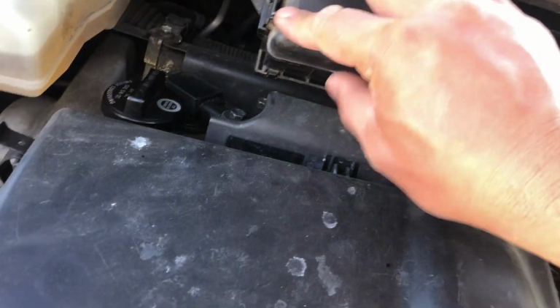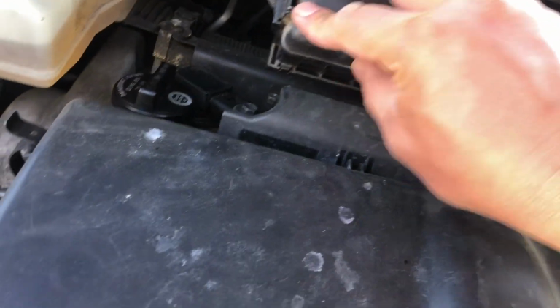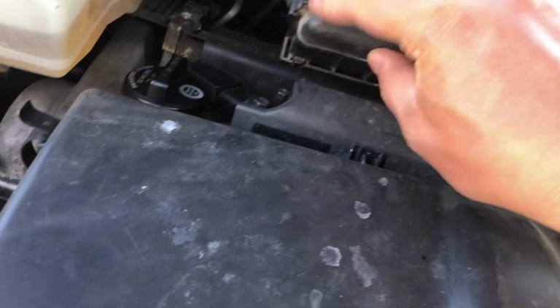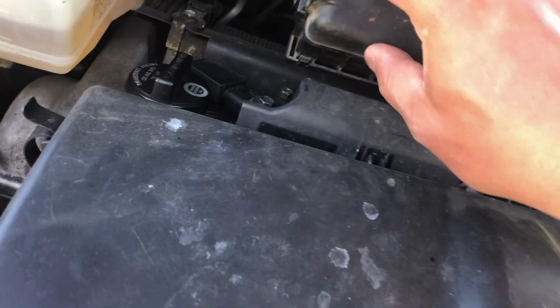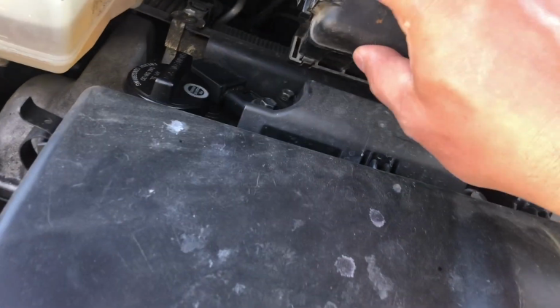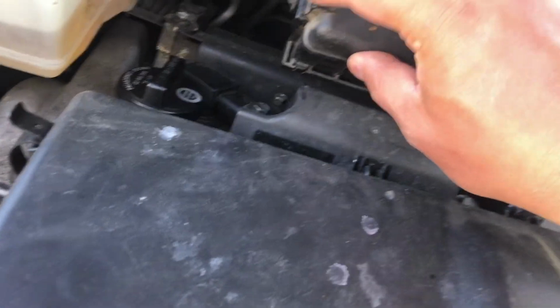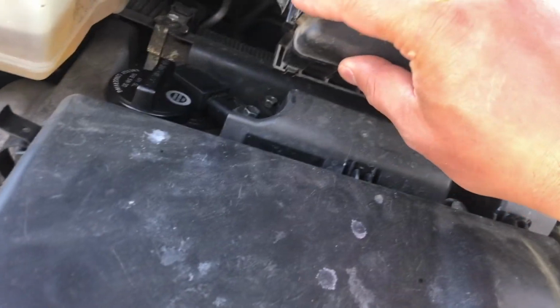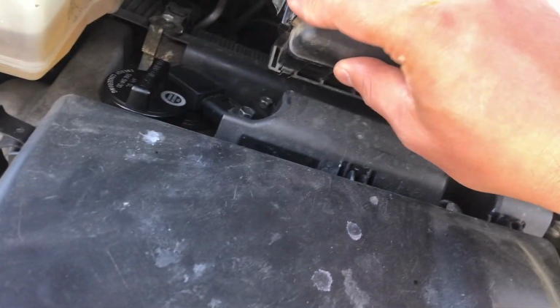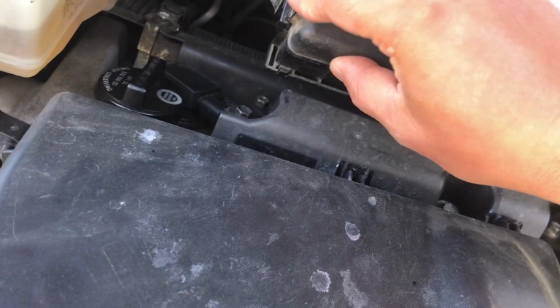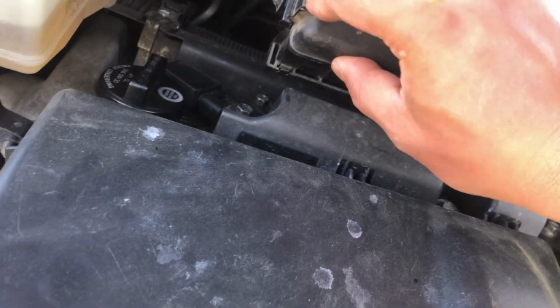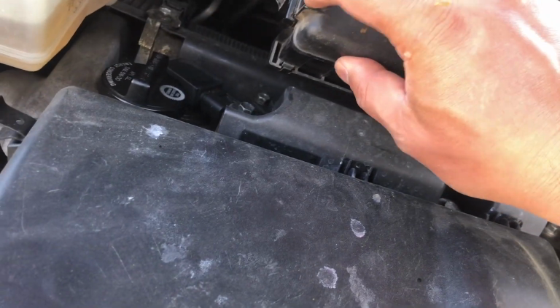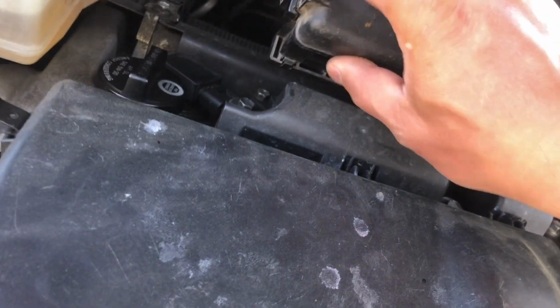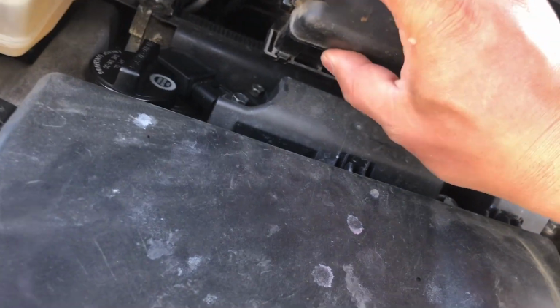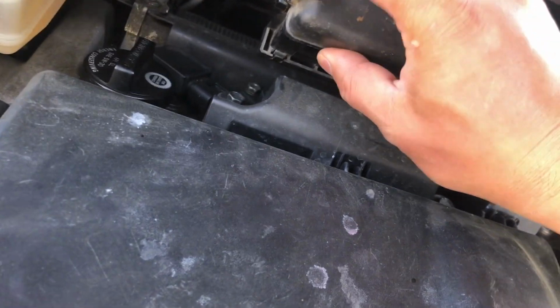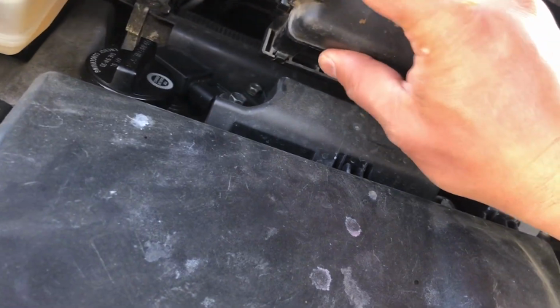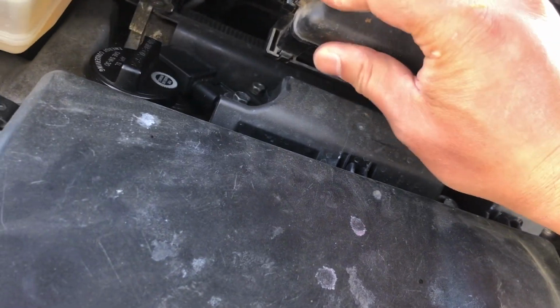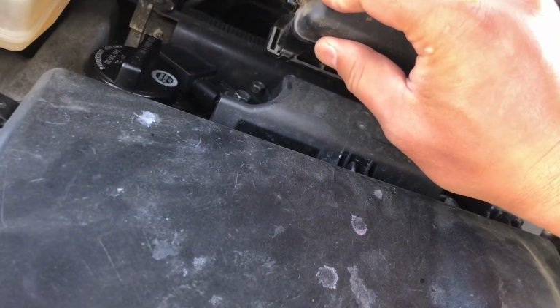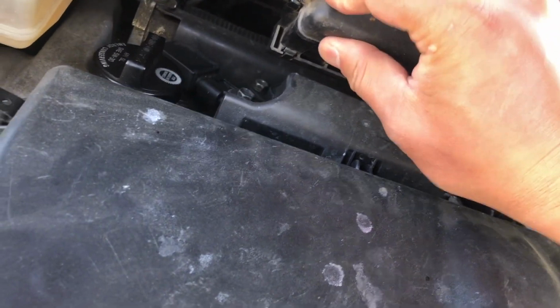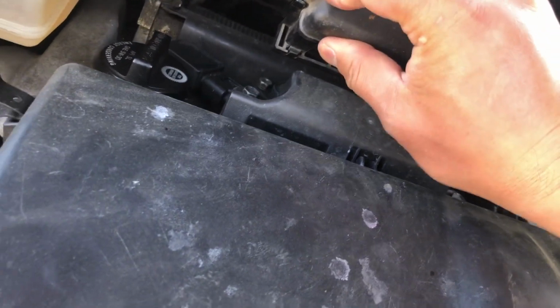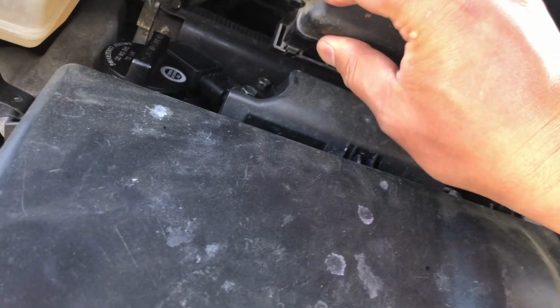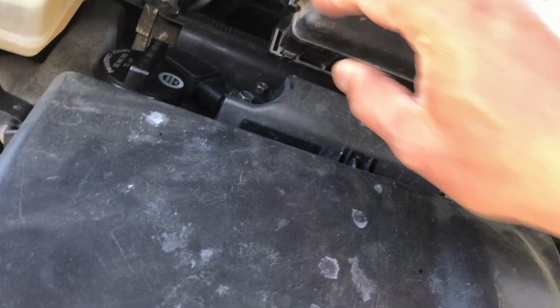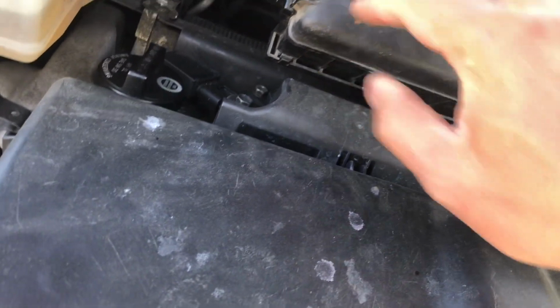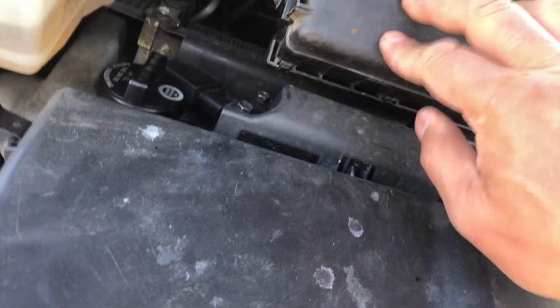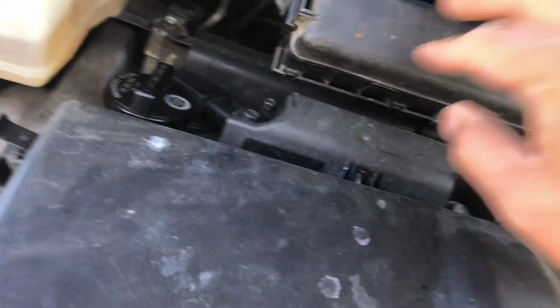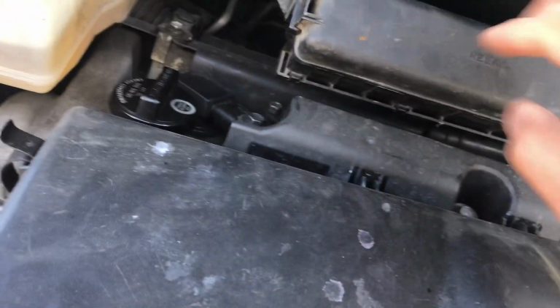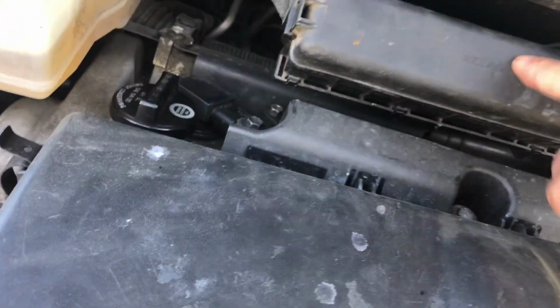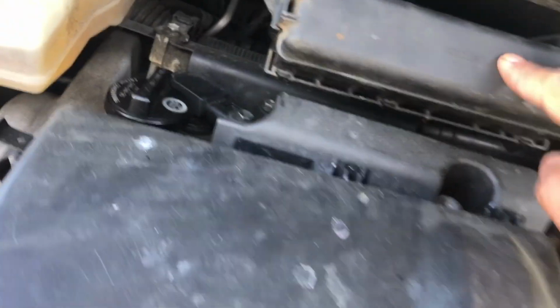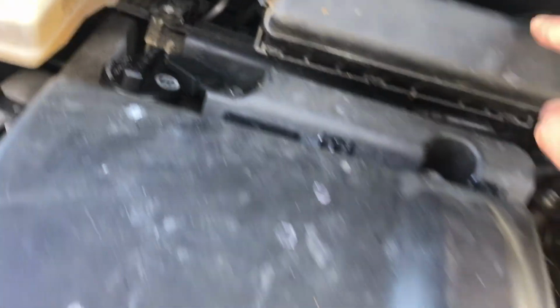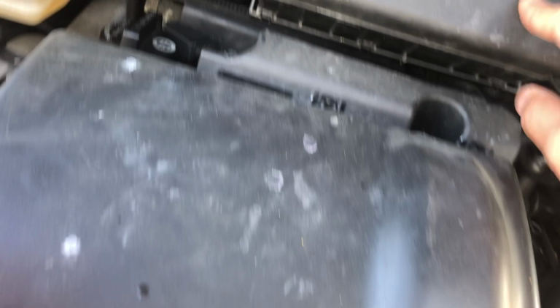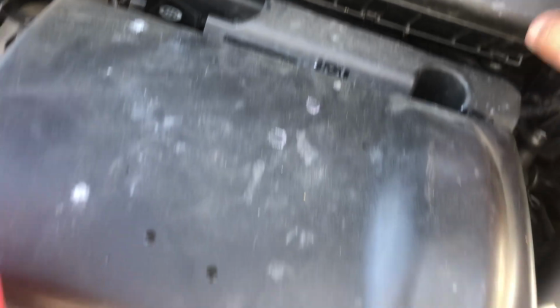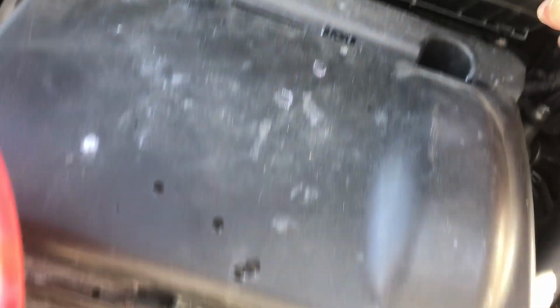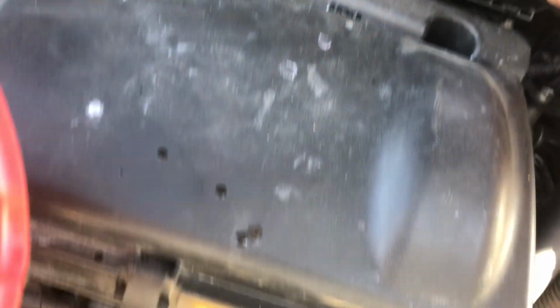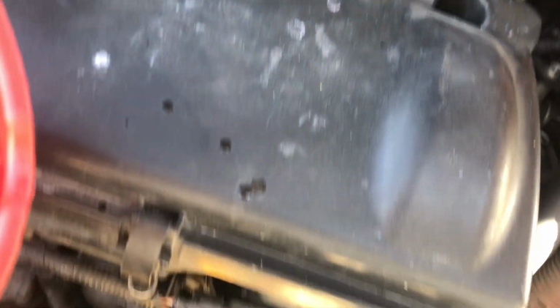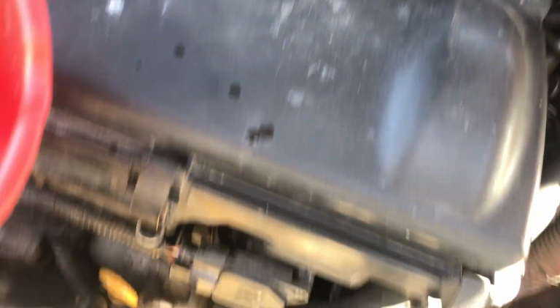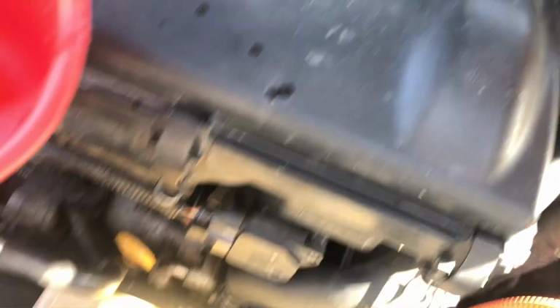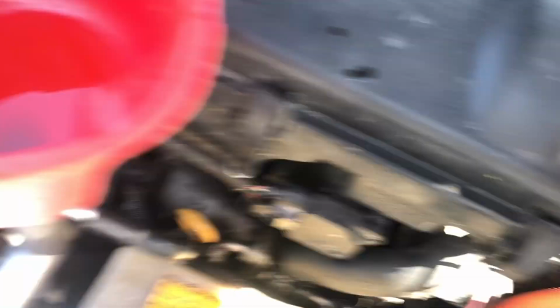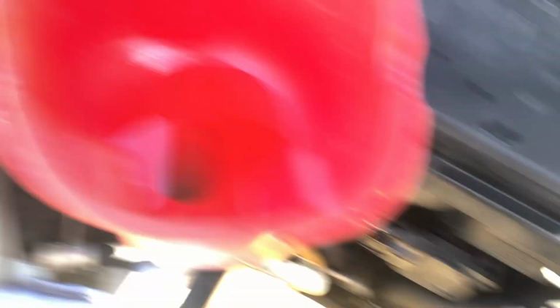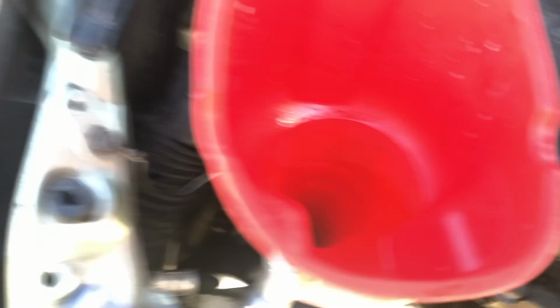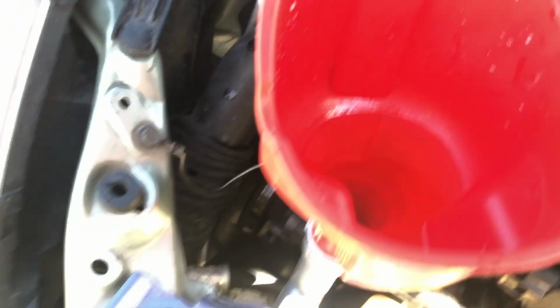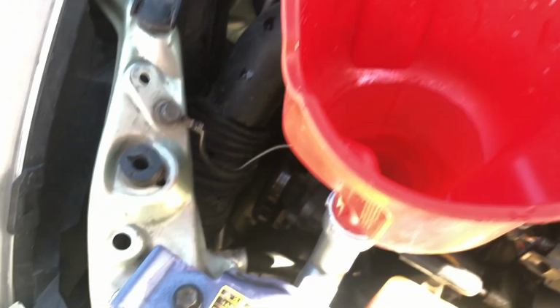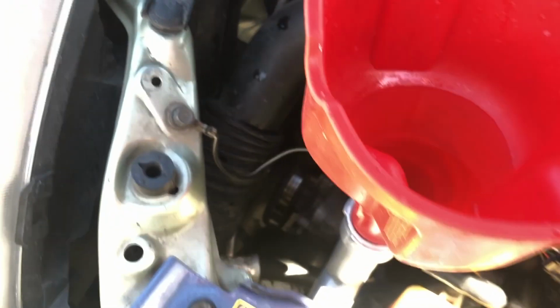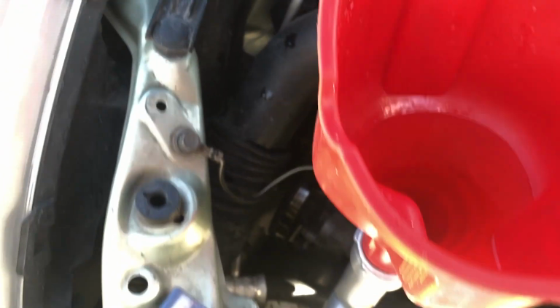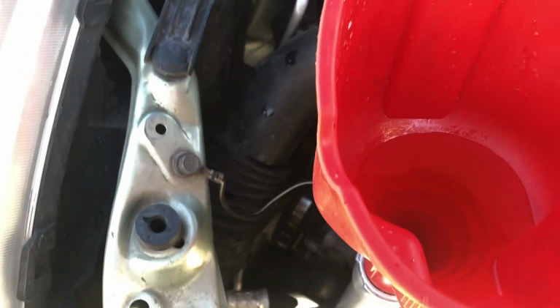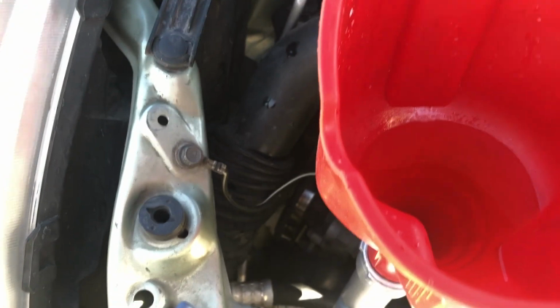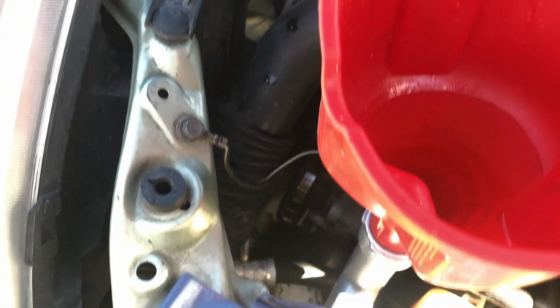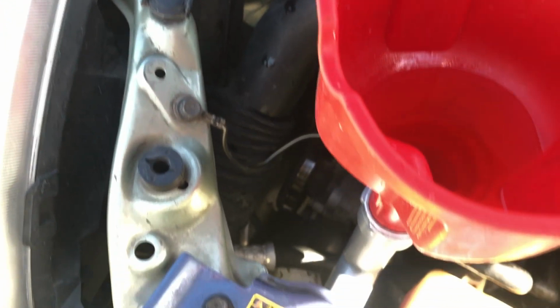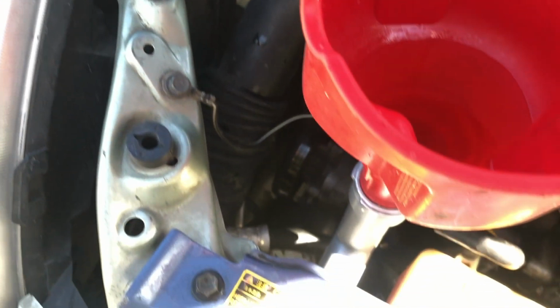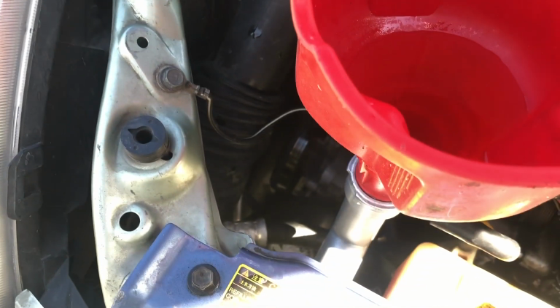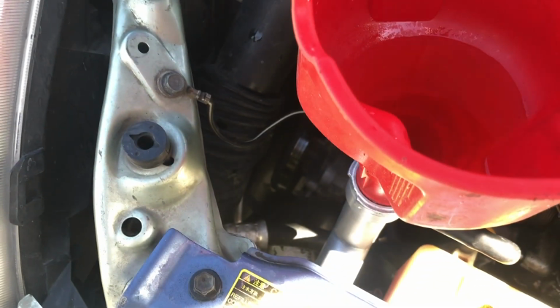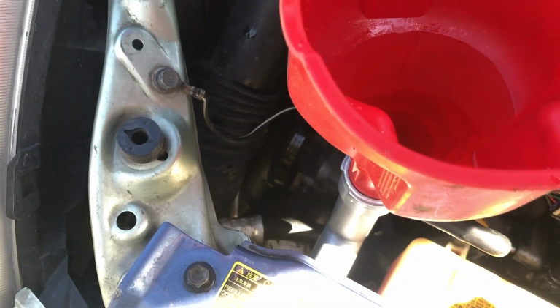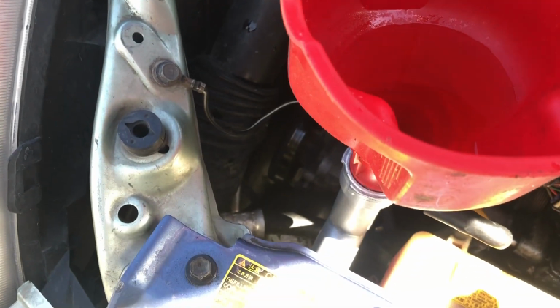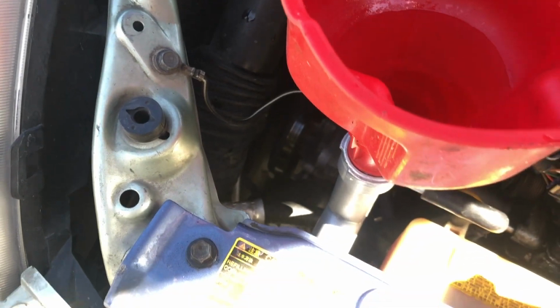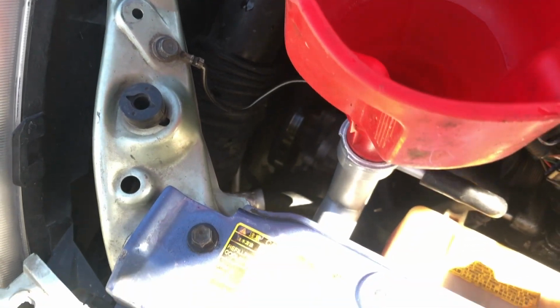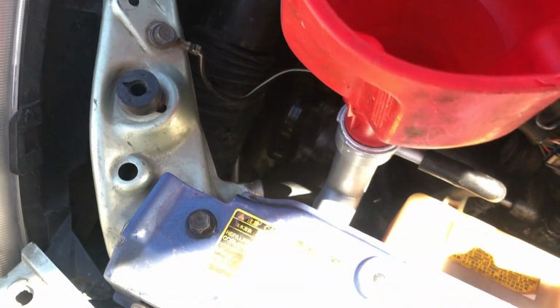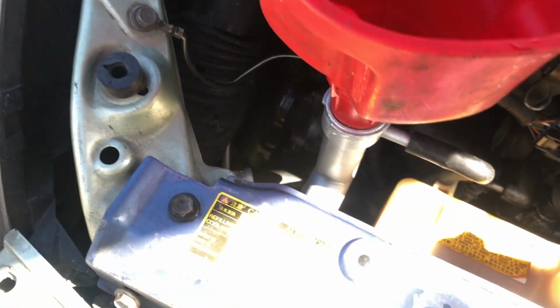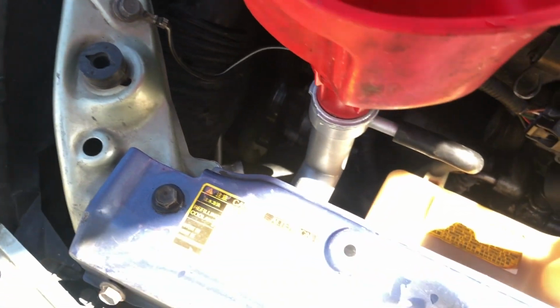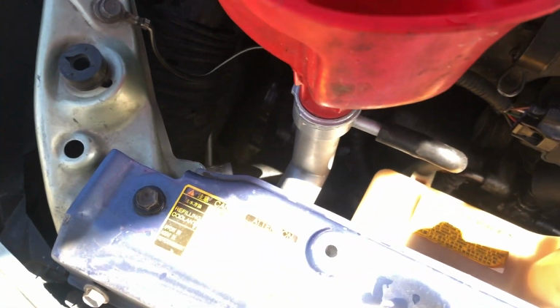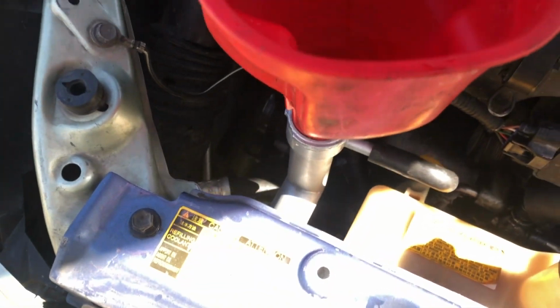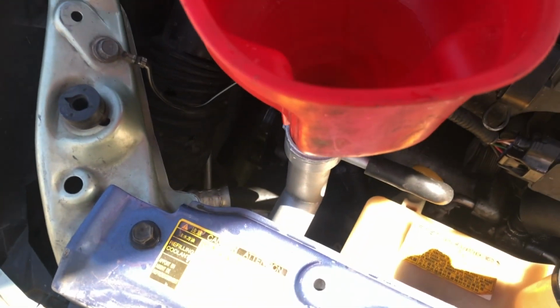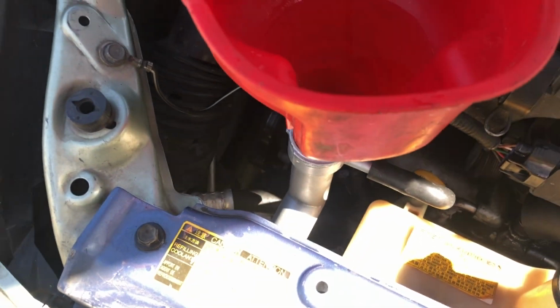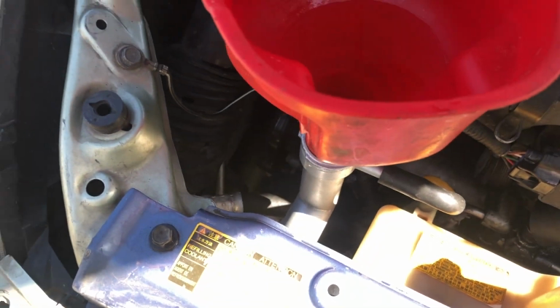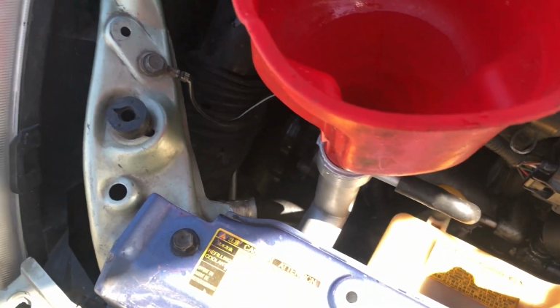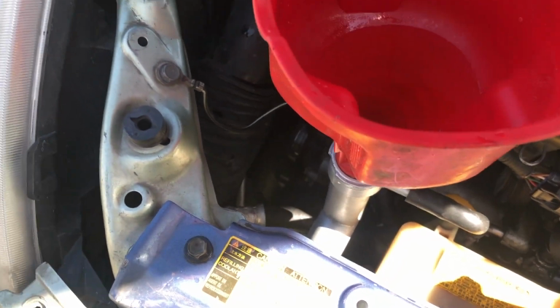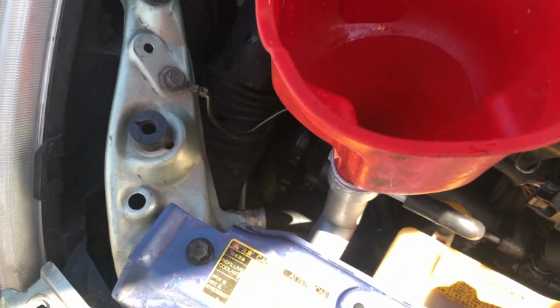Then you basically put the relay back. Now I have some extra coolant in here that will get wasted.